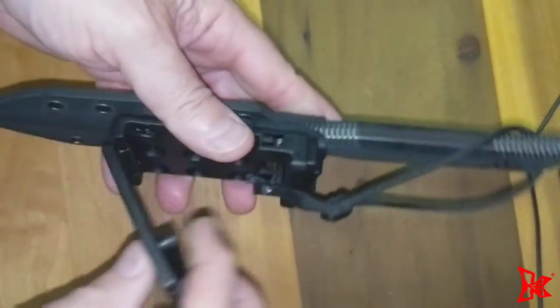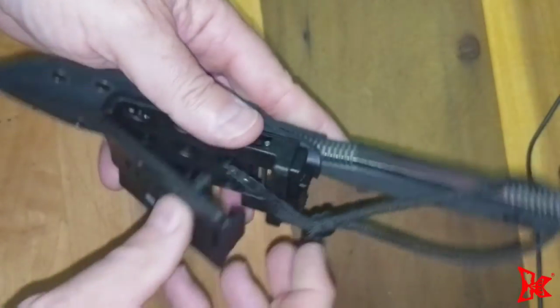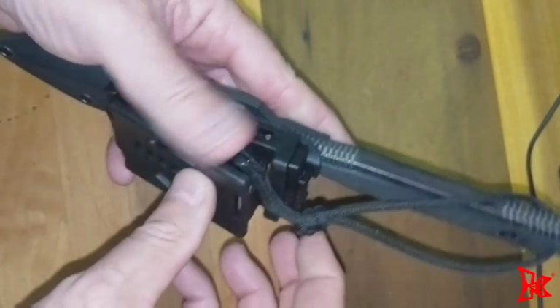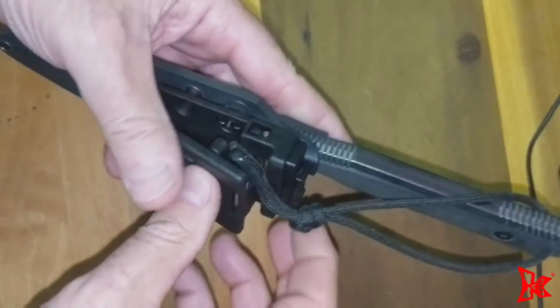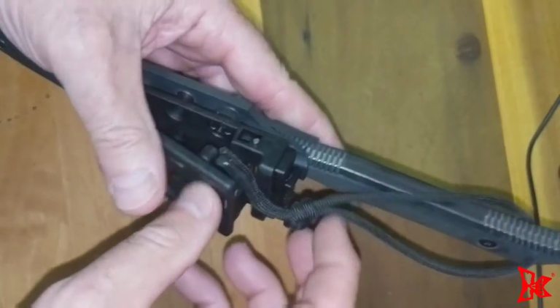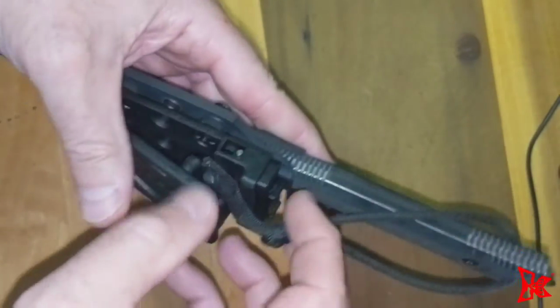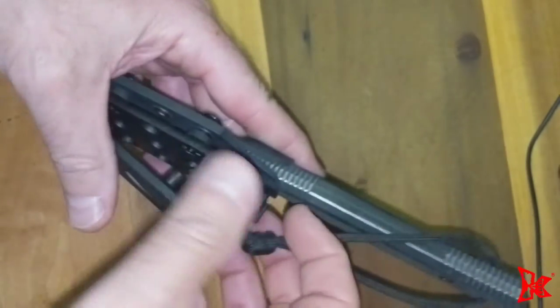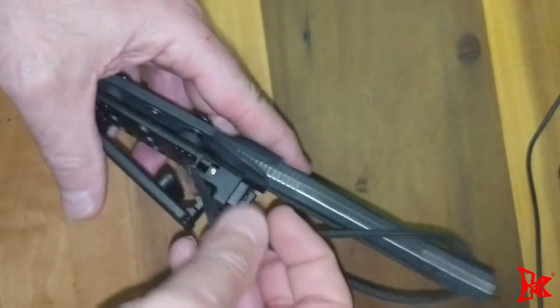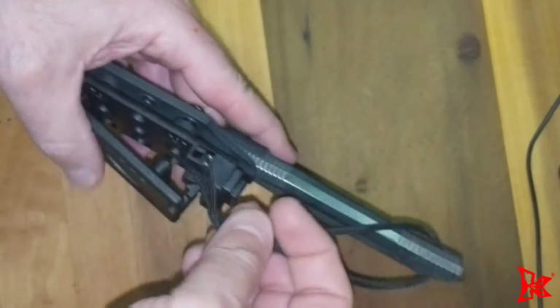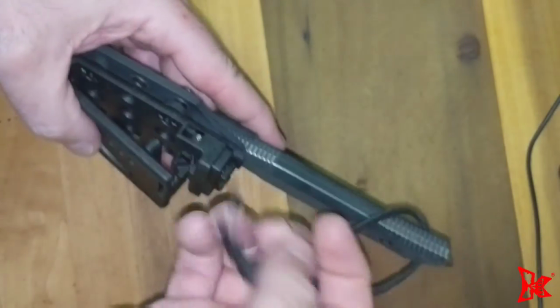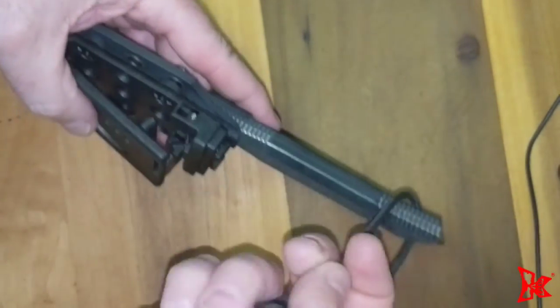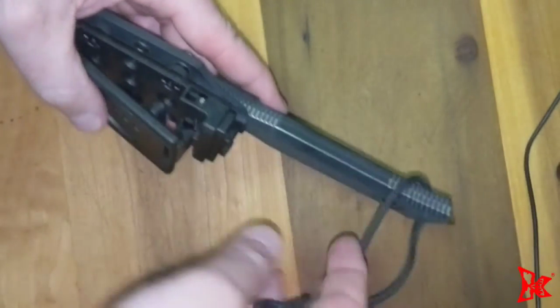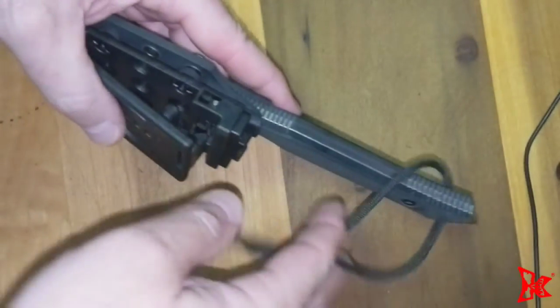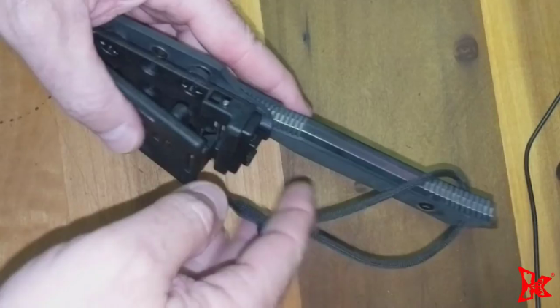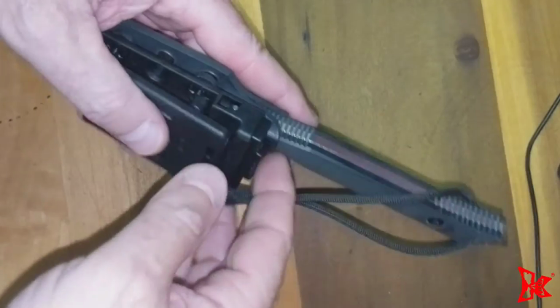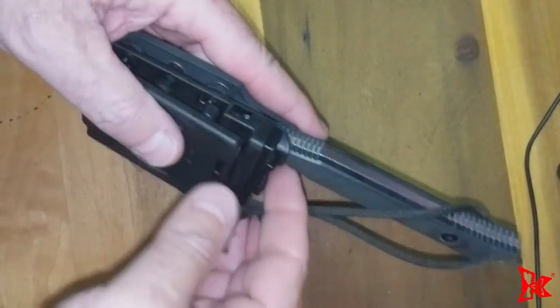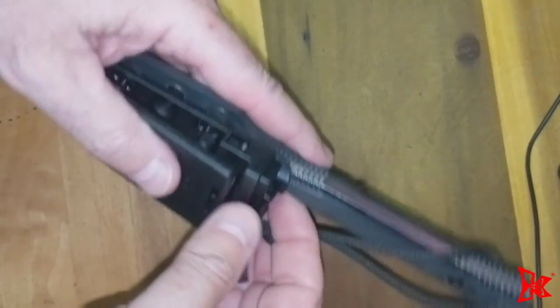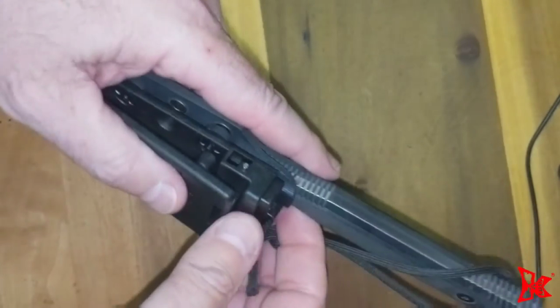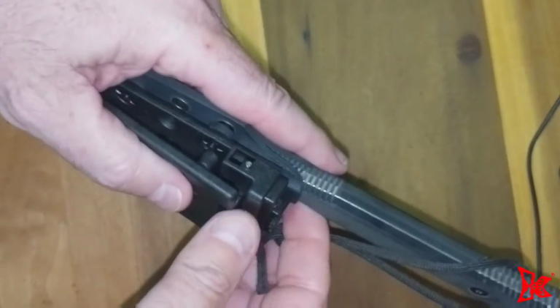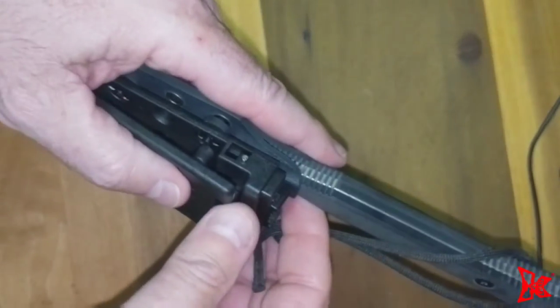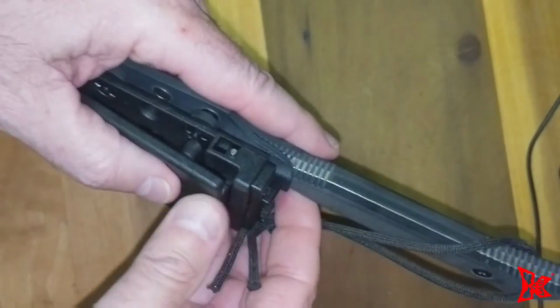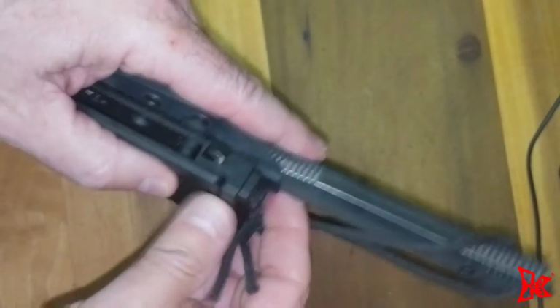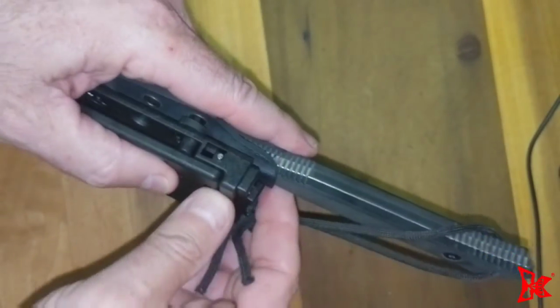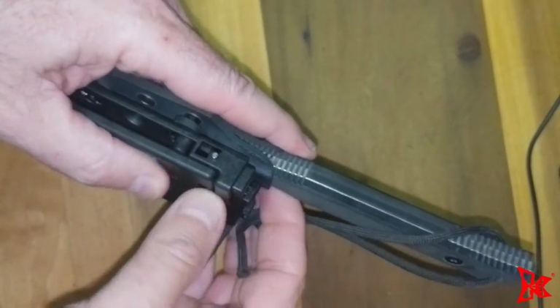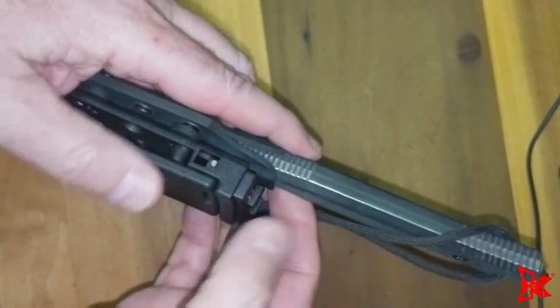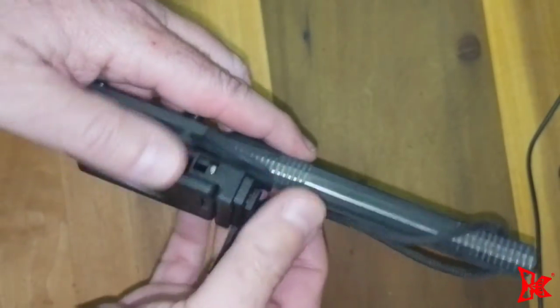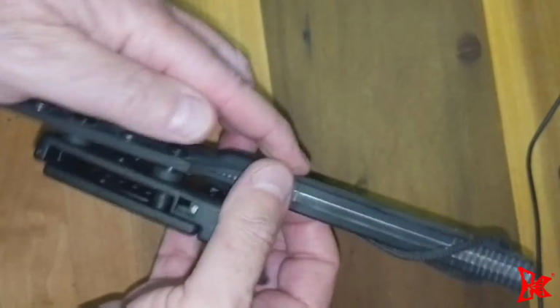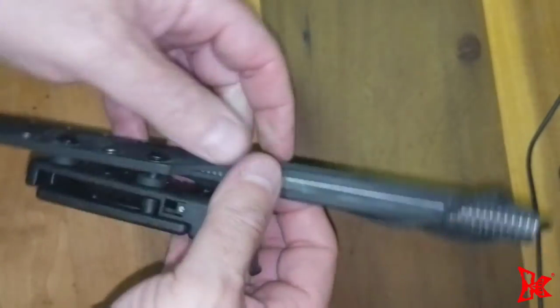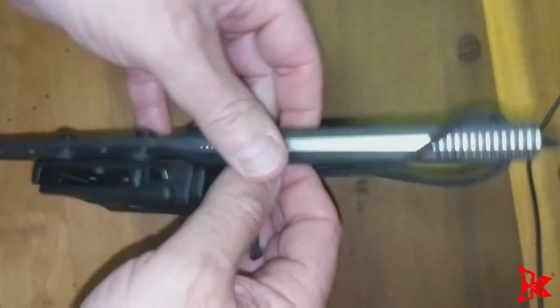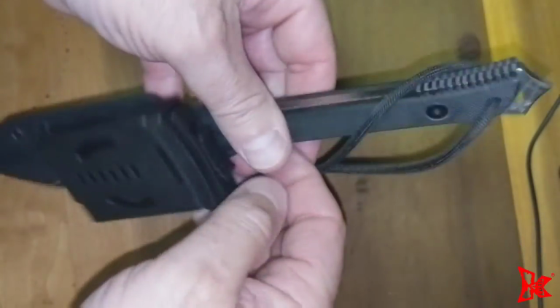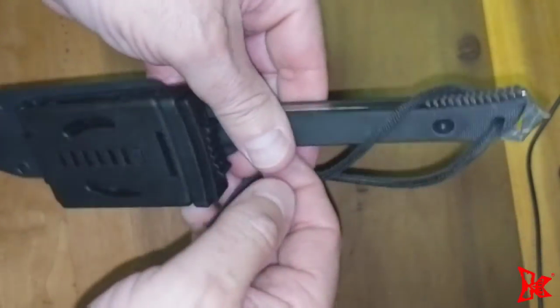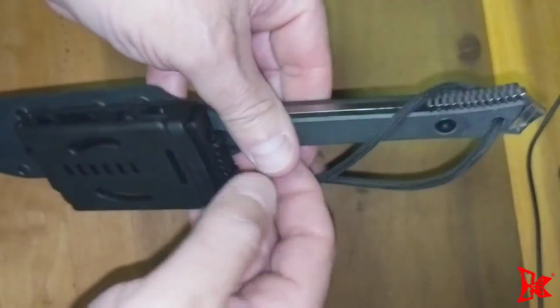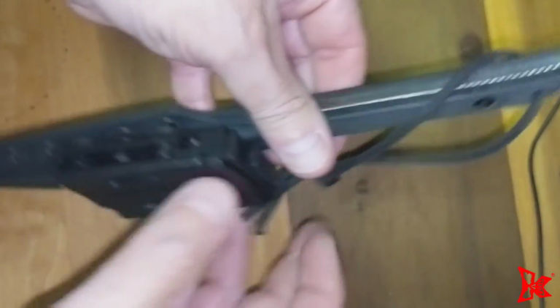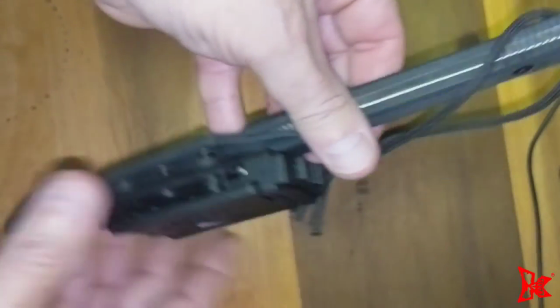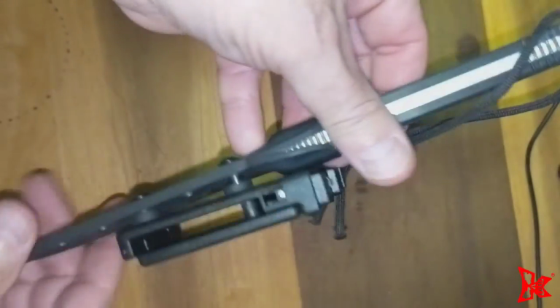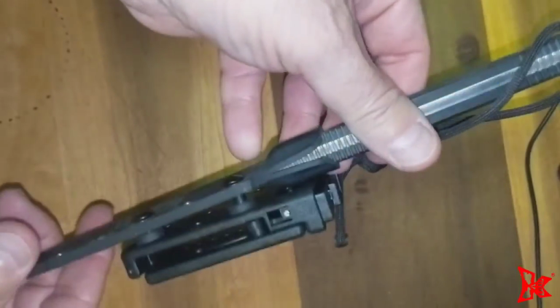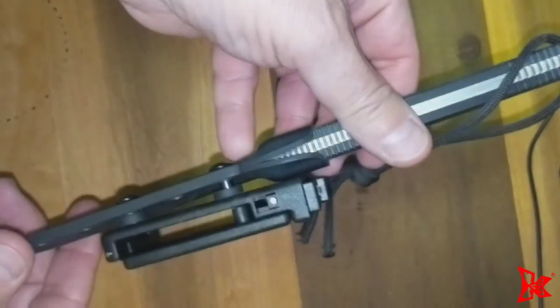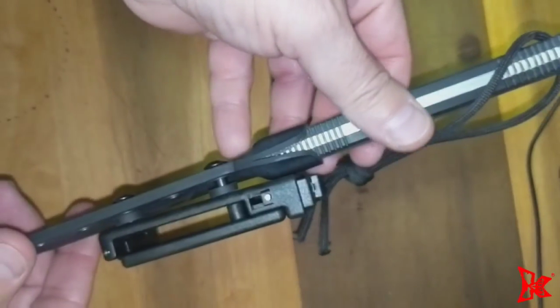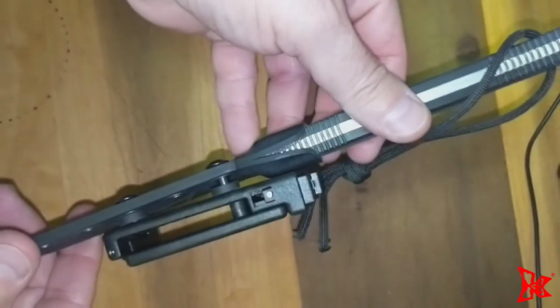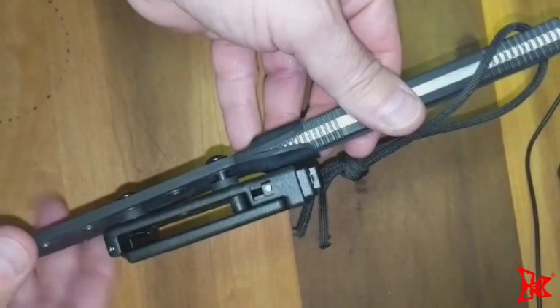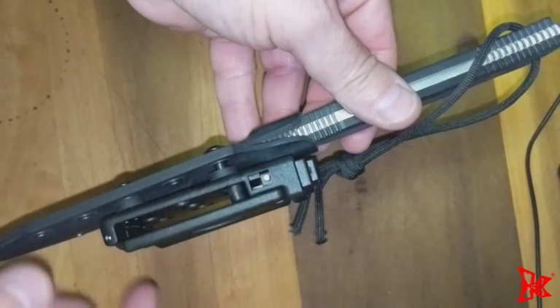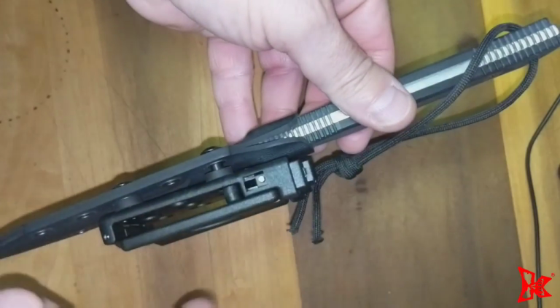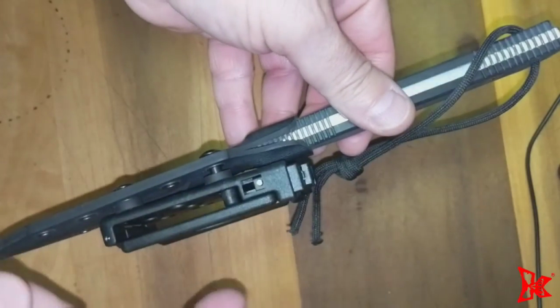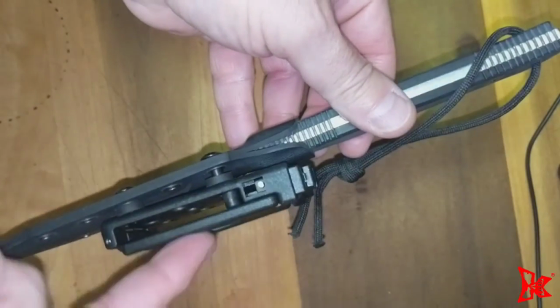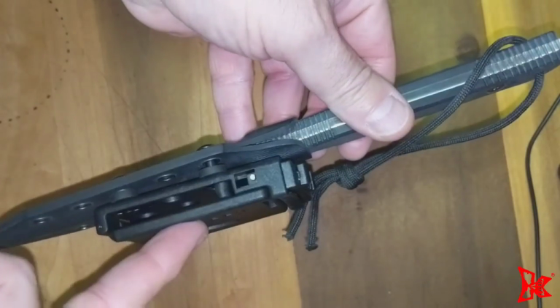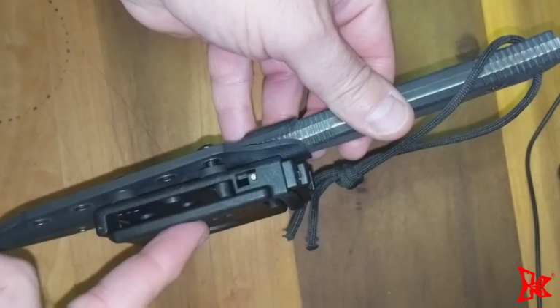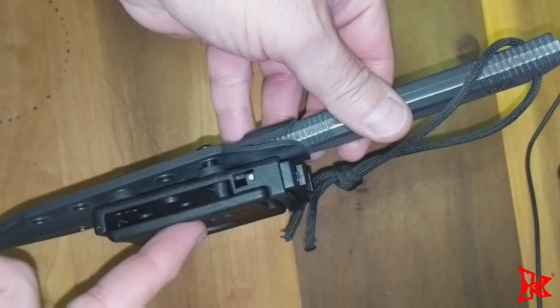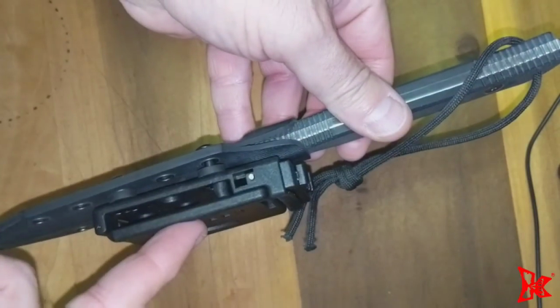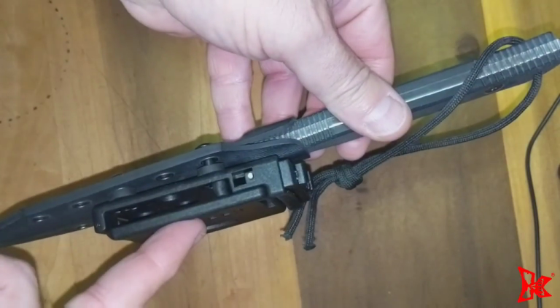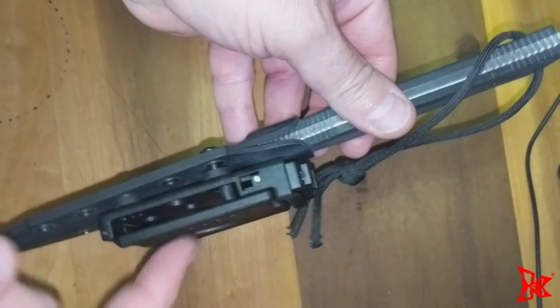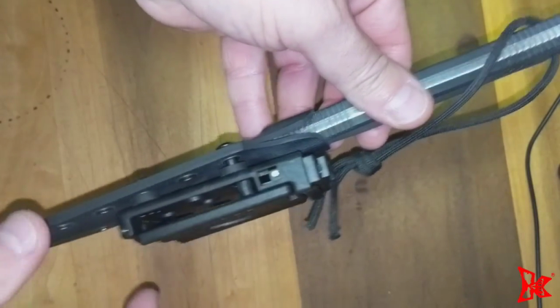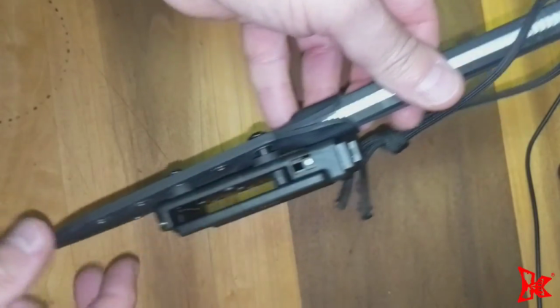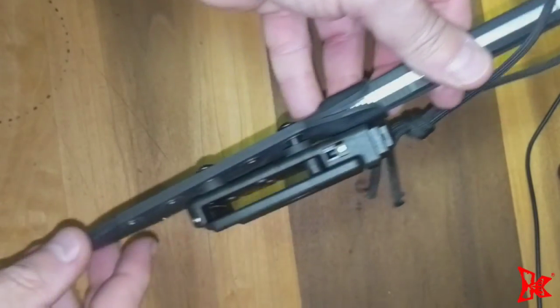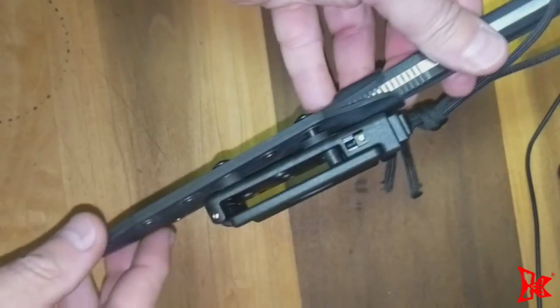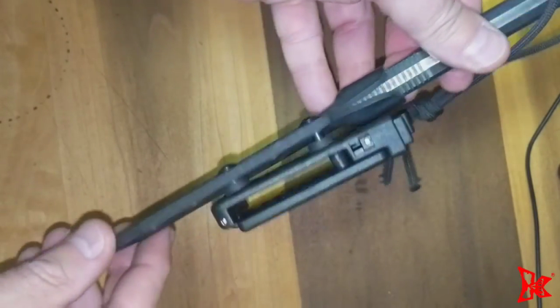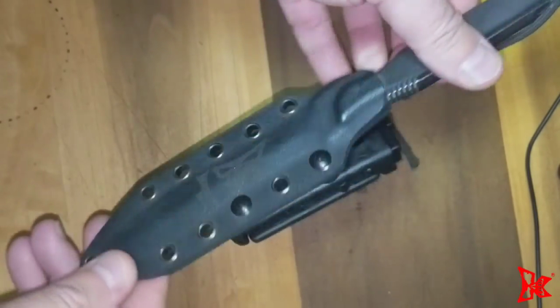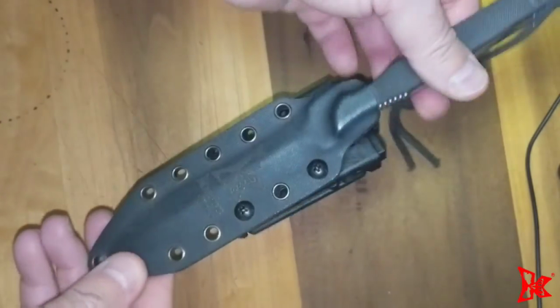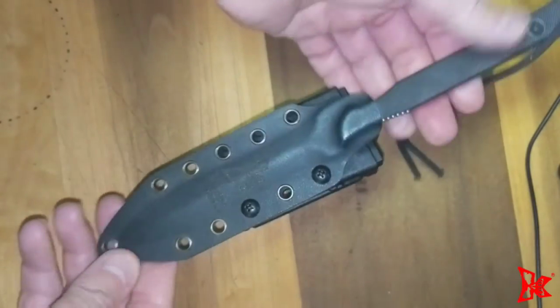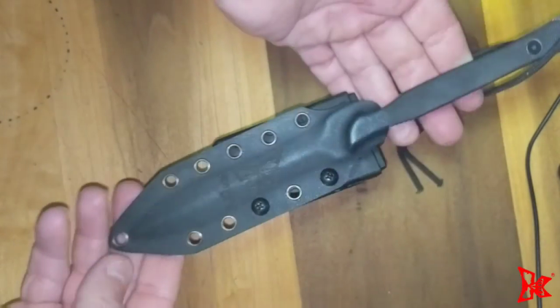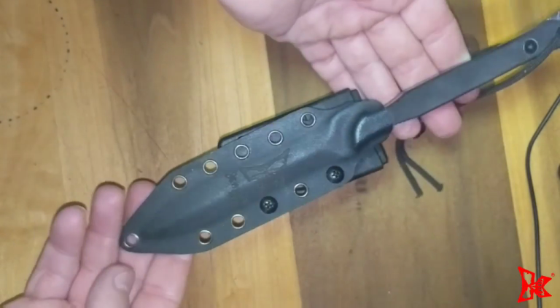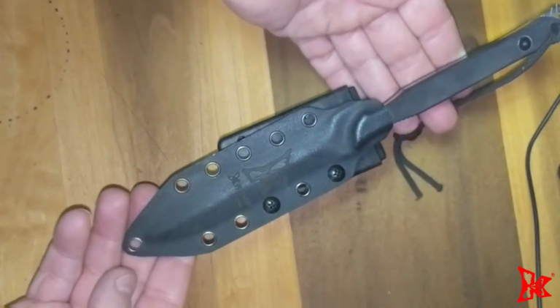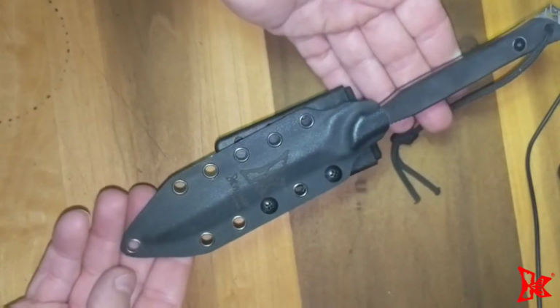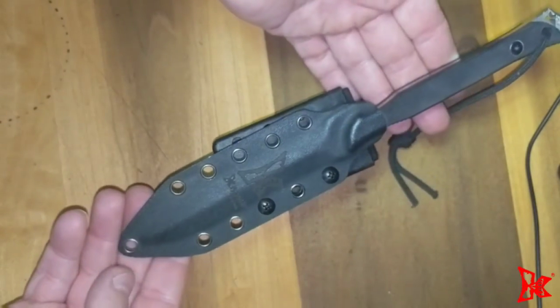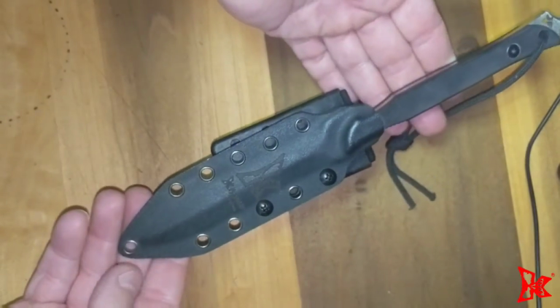Once that is done and it's nice and tight, there's the belt clip attached to the sheath.